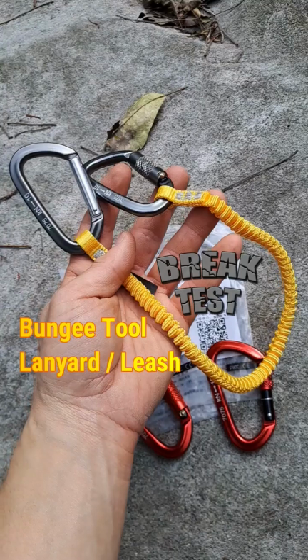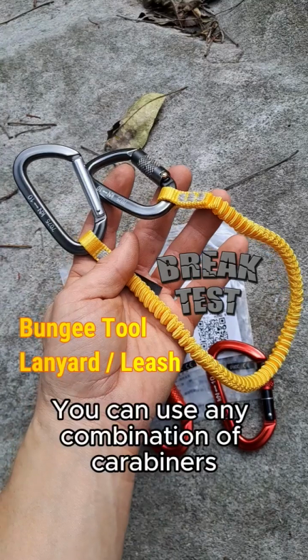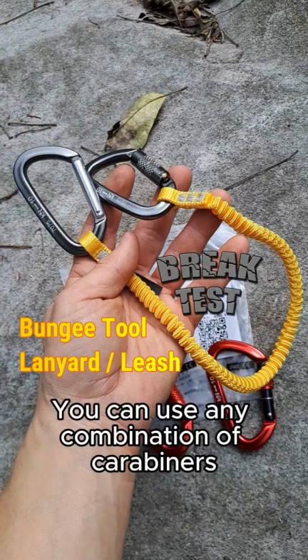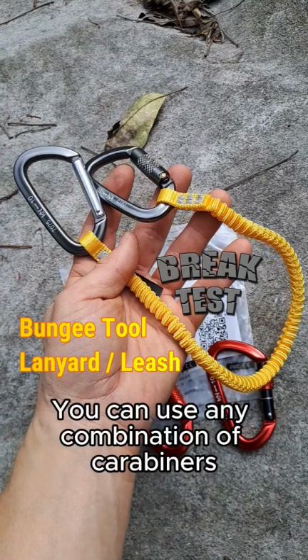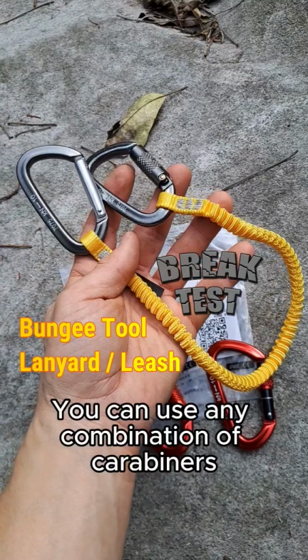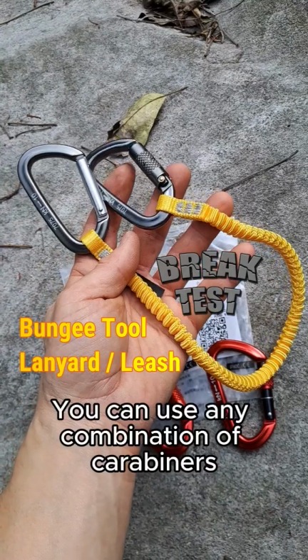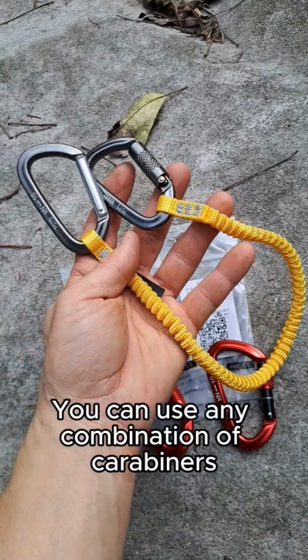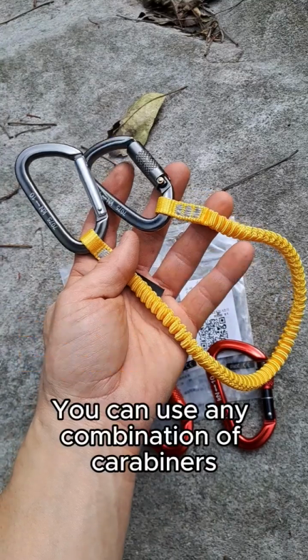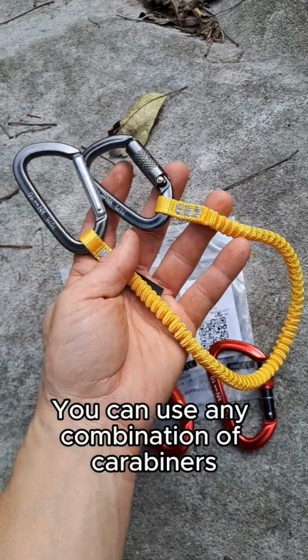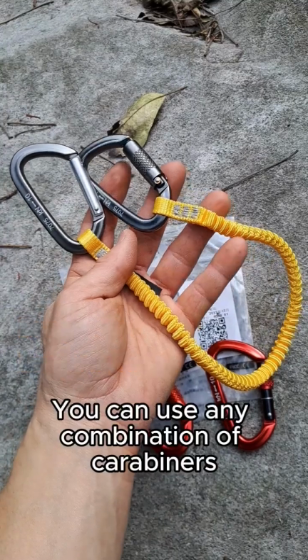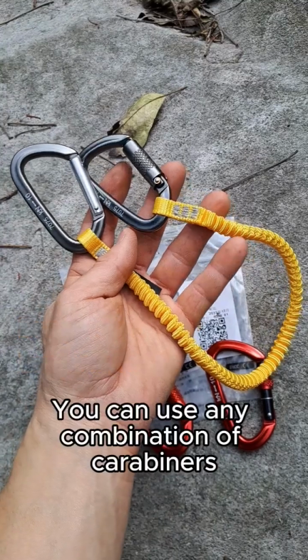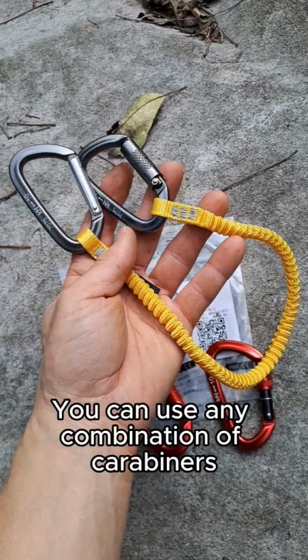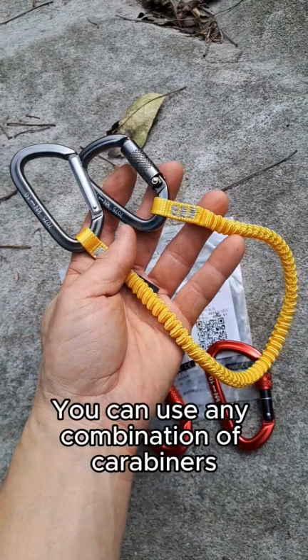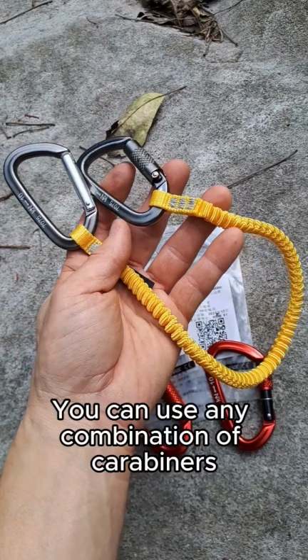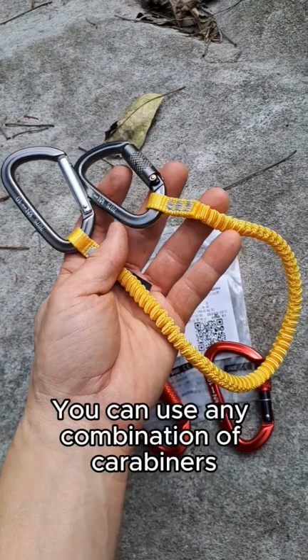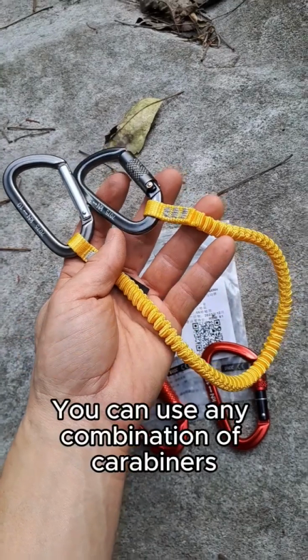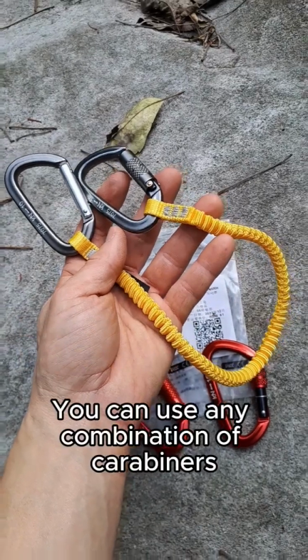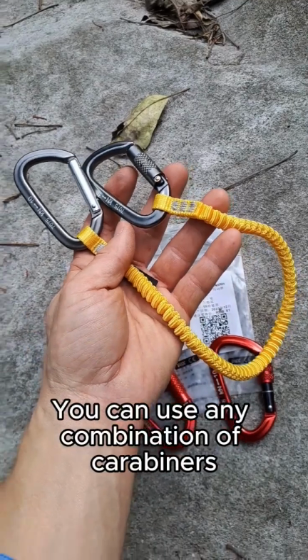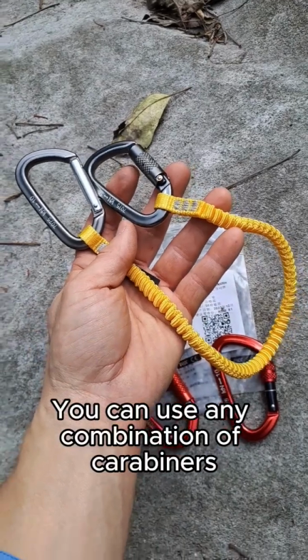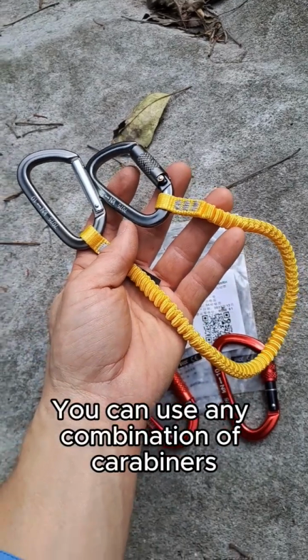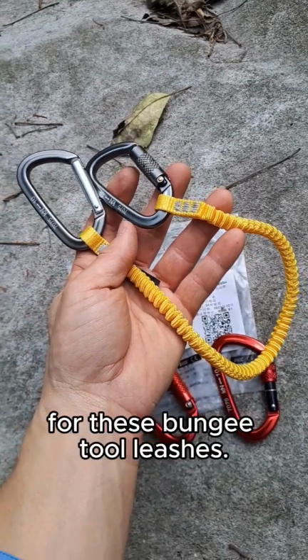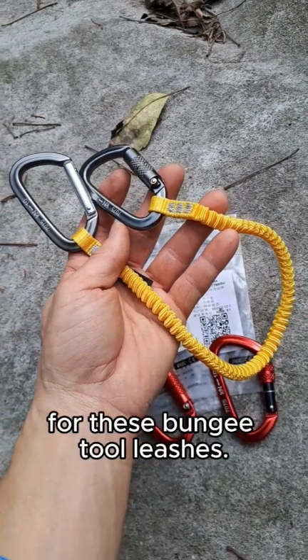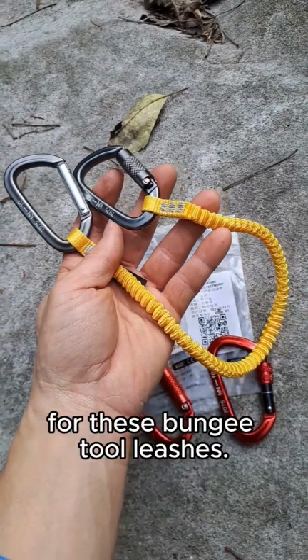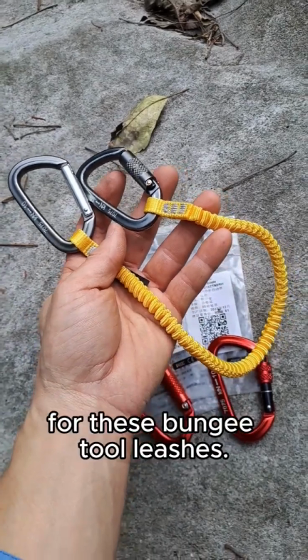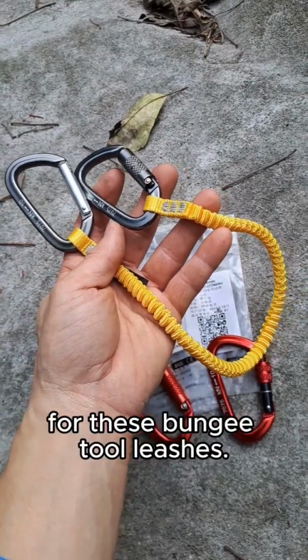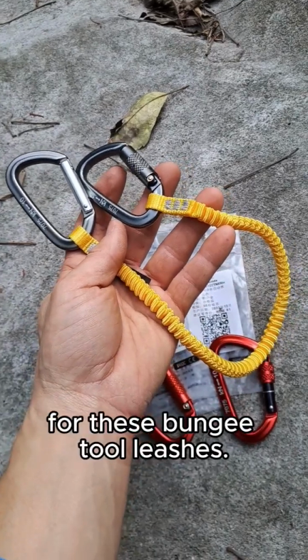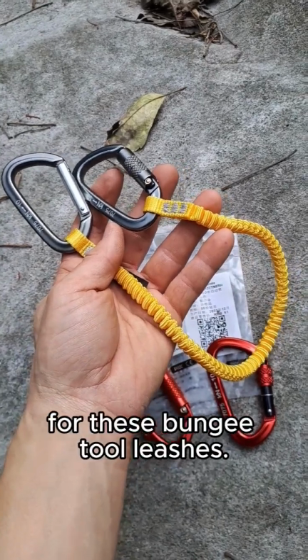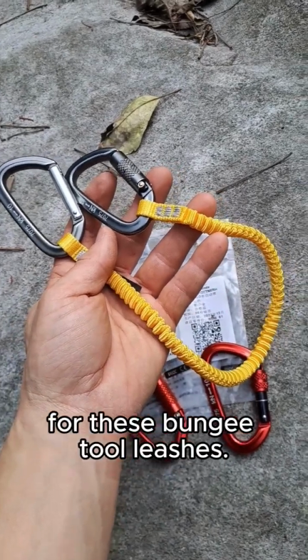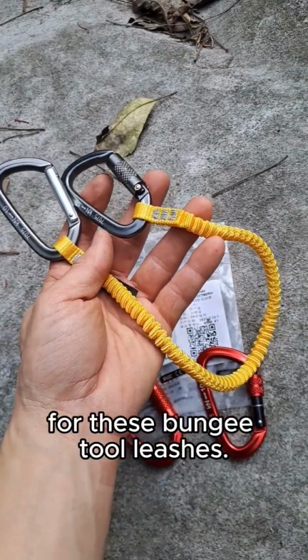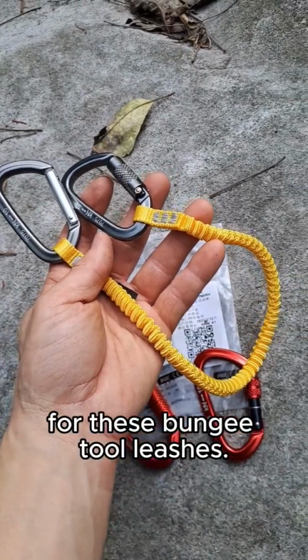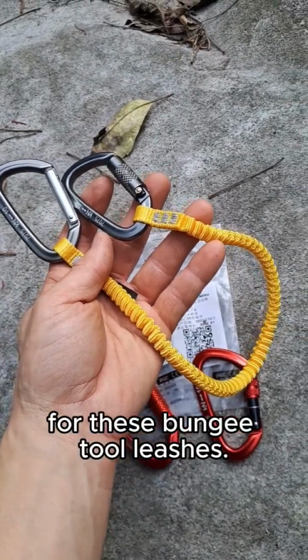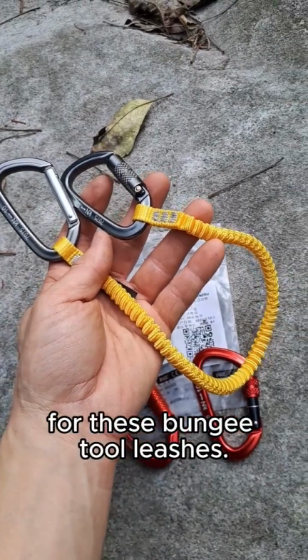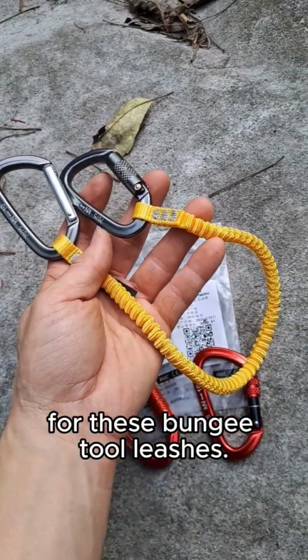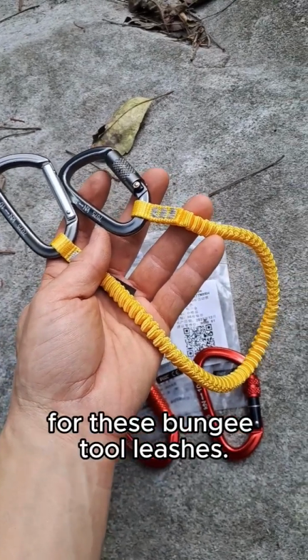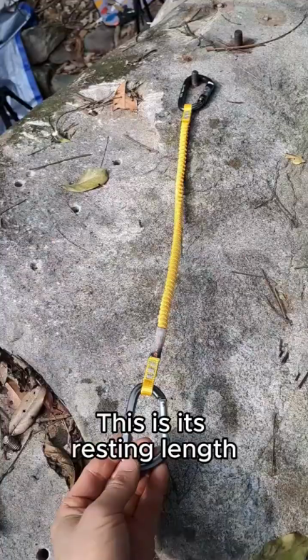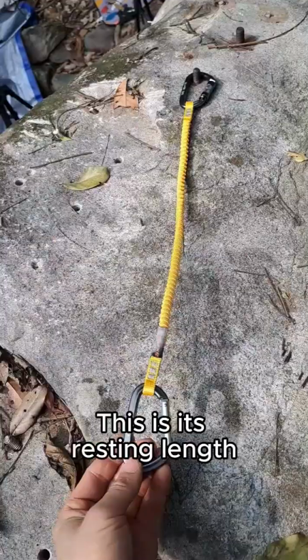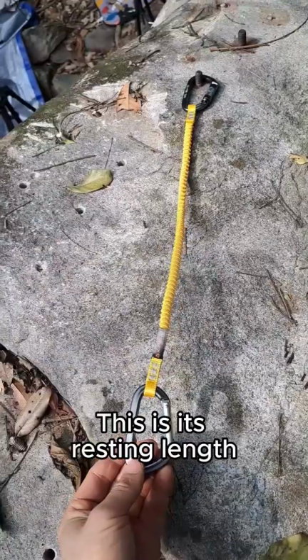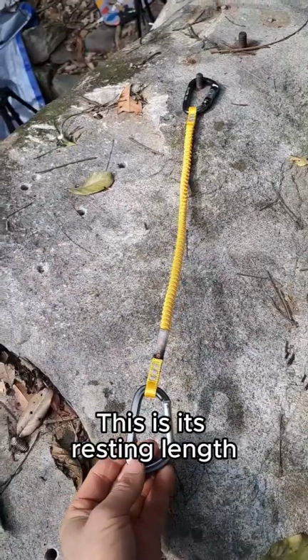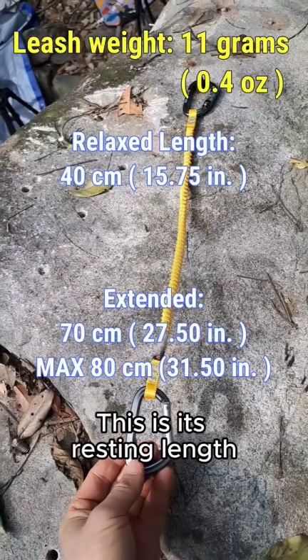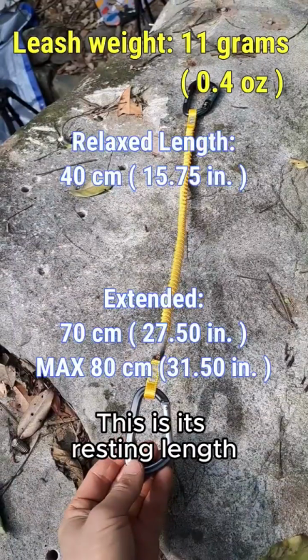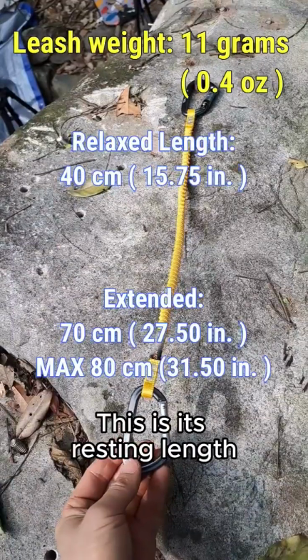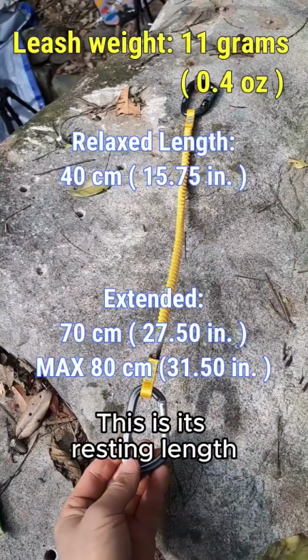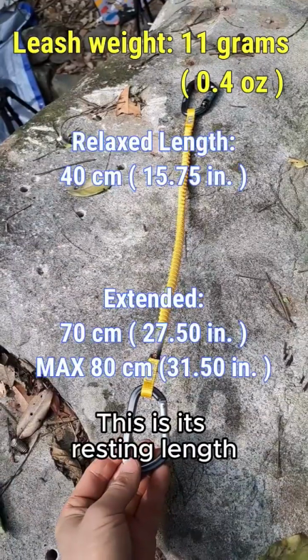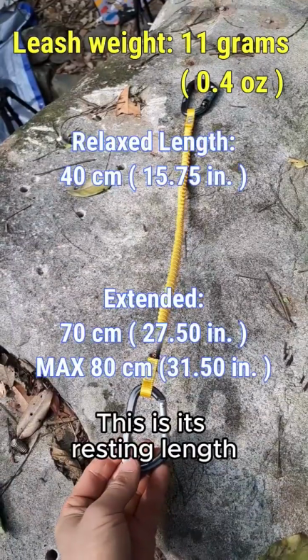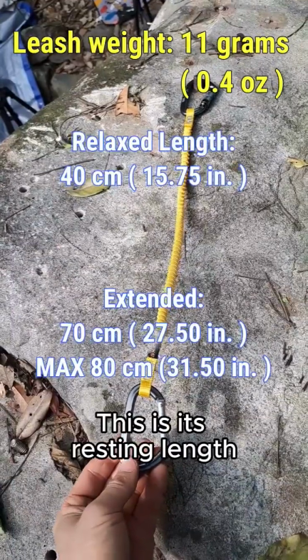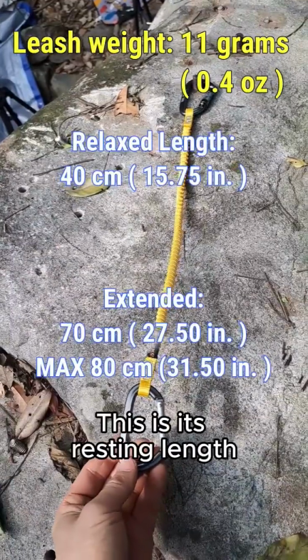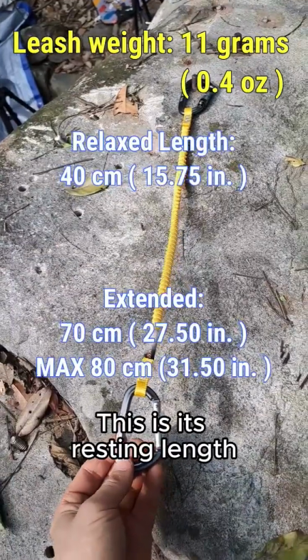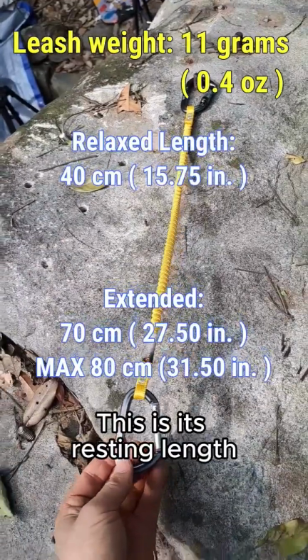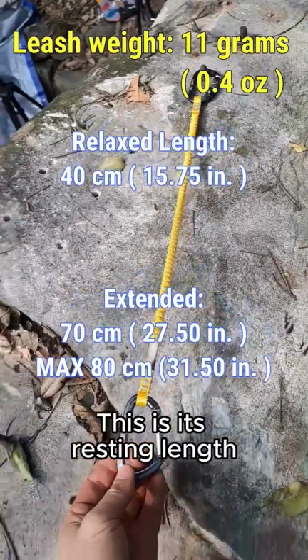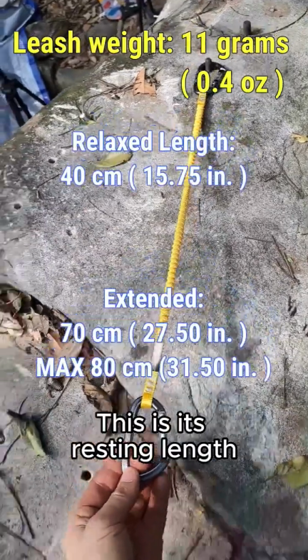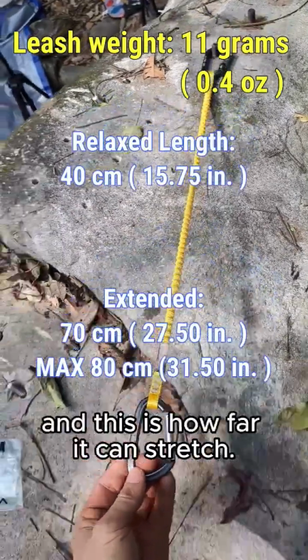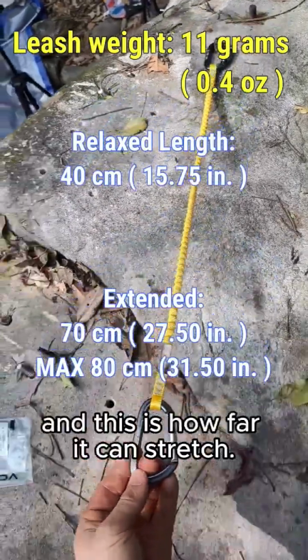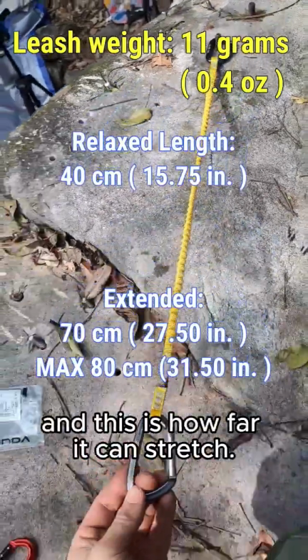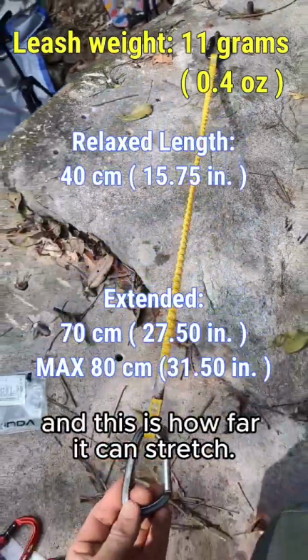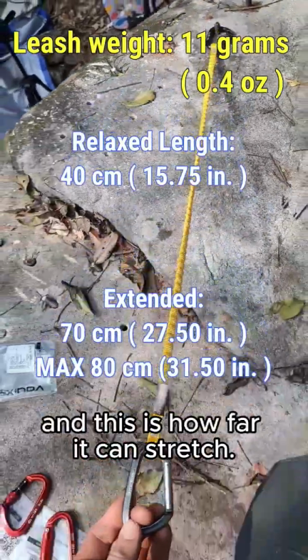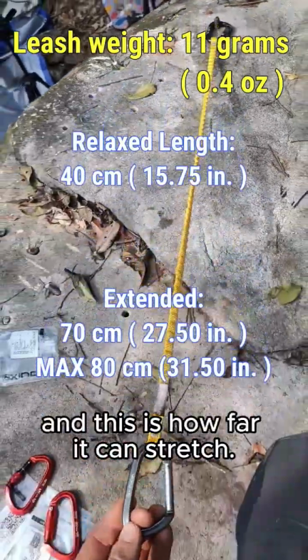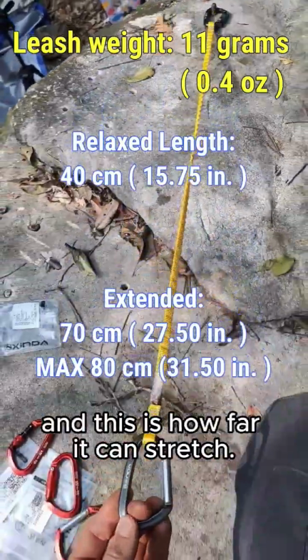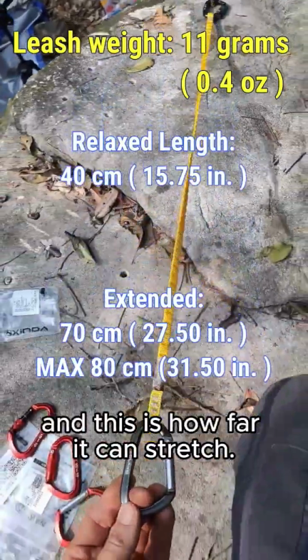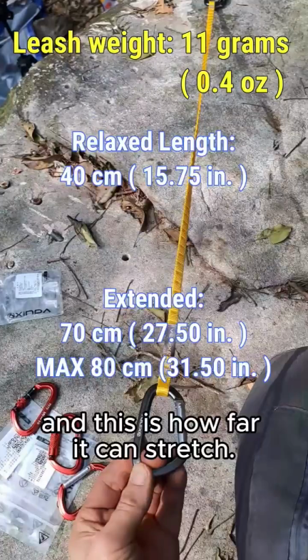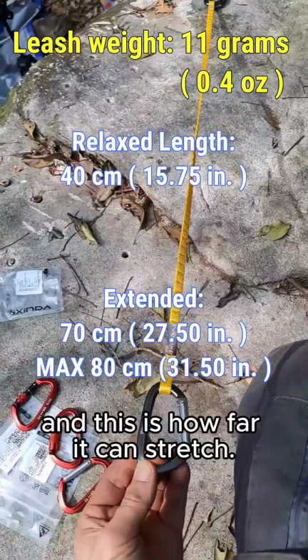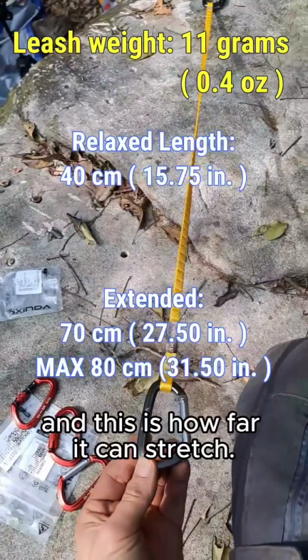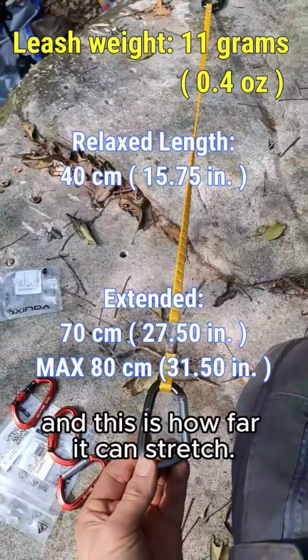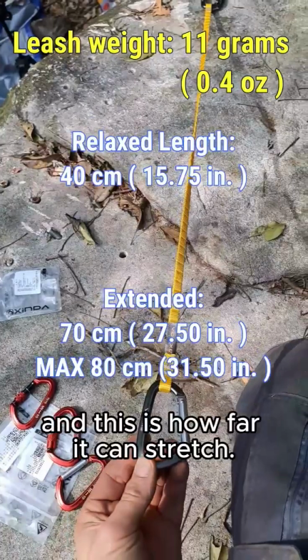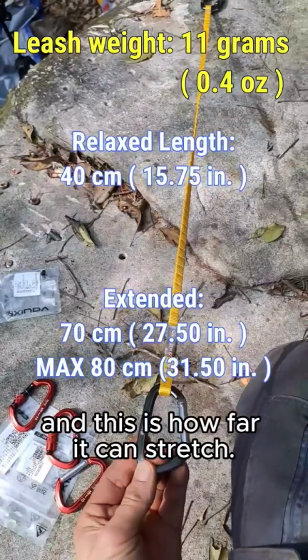You can use any combination of carabiners for these bungee tool leashes. This is the resting length, and this is how far I can stretch it.